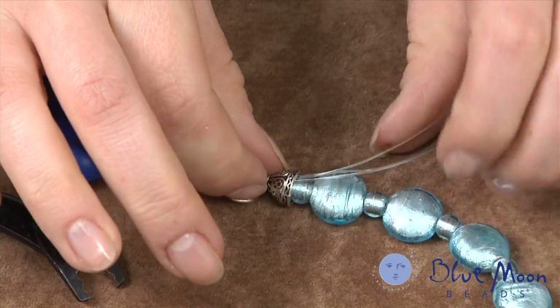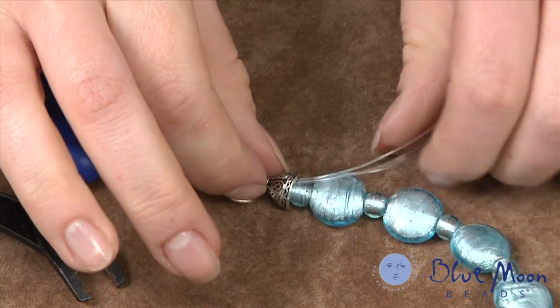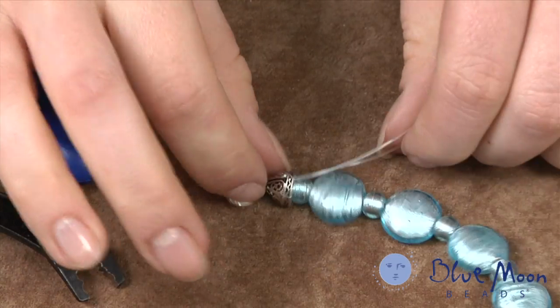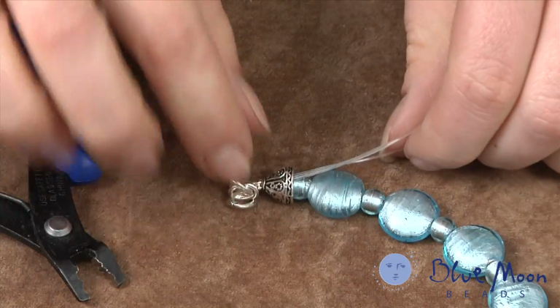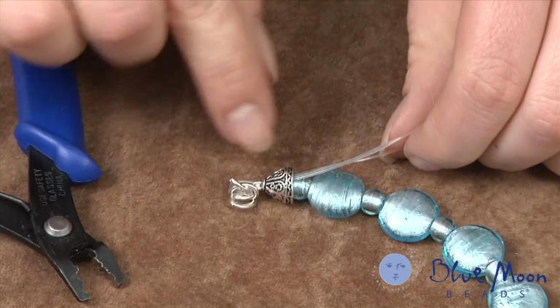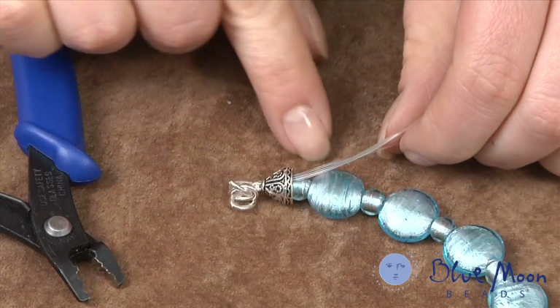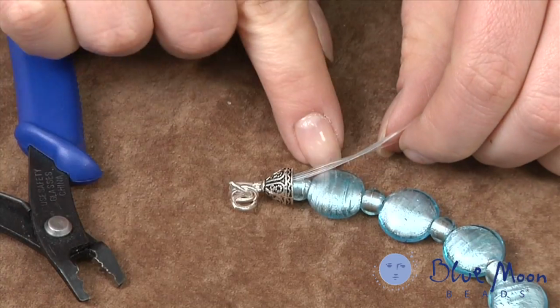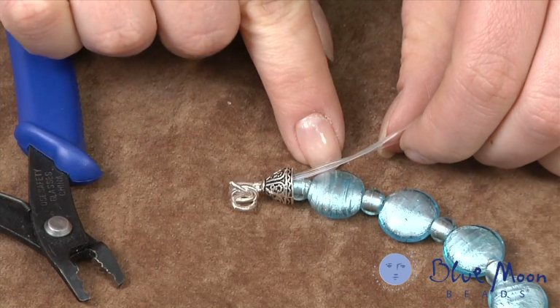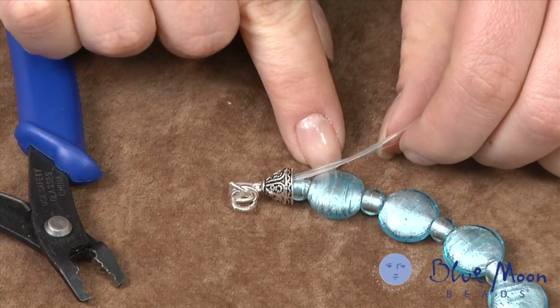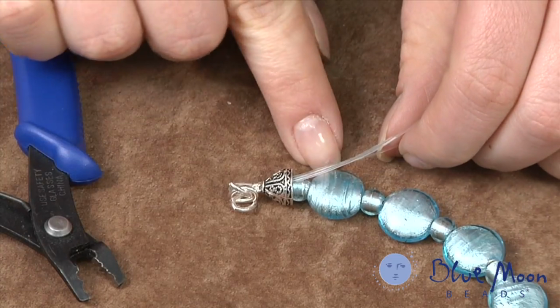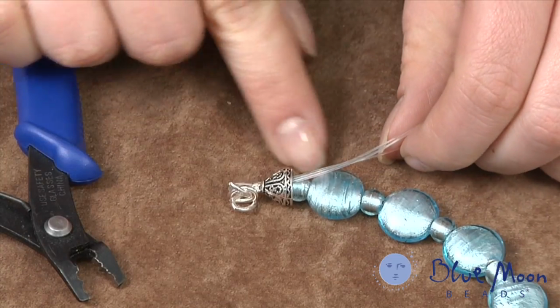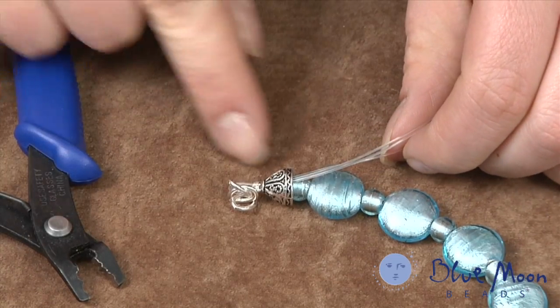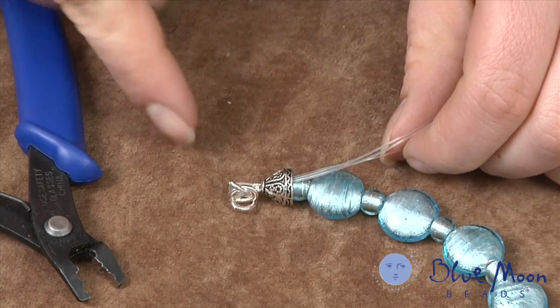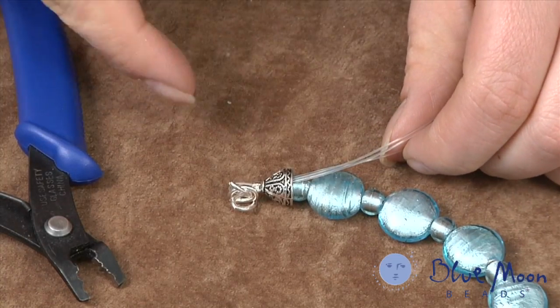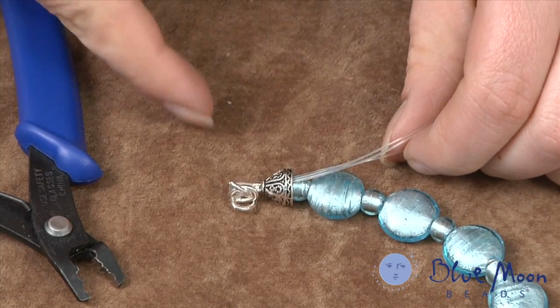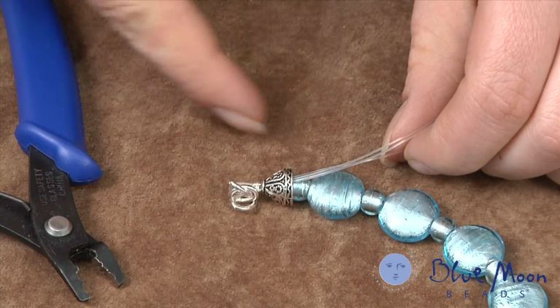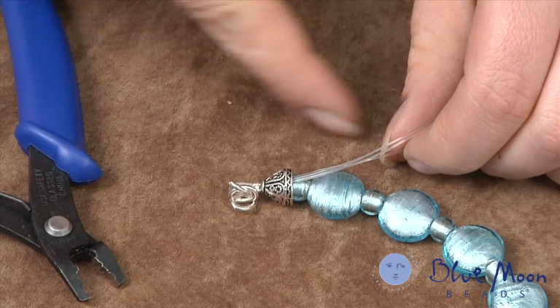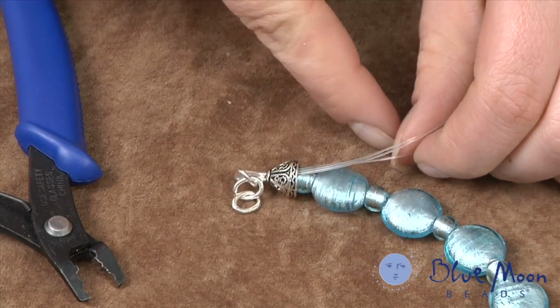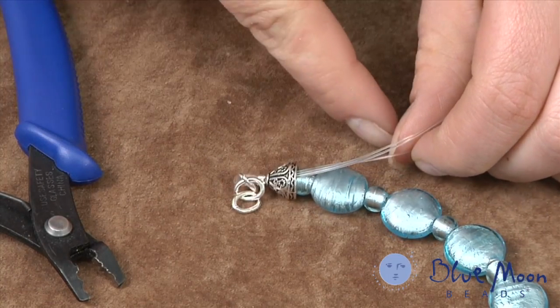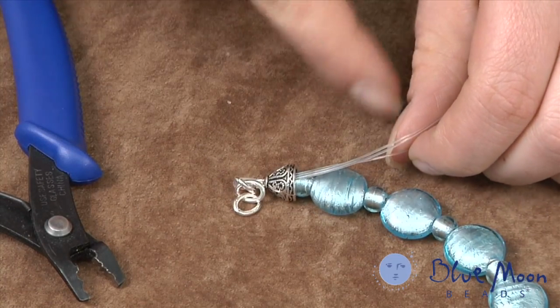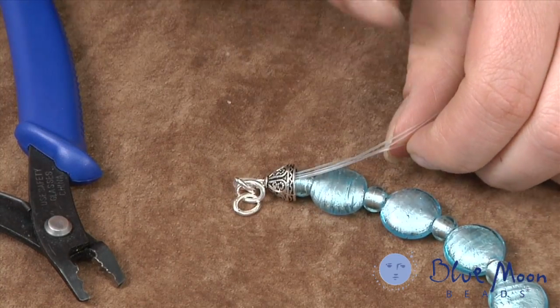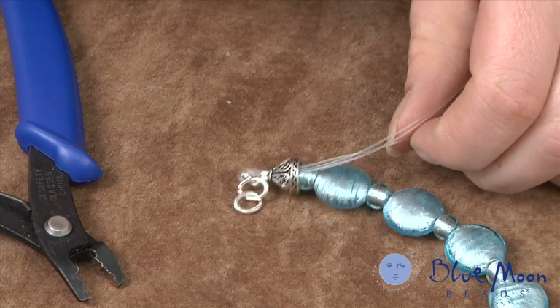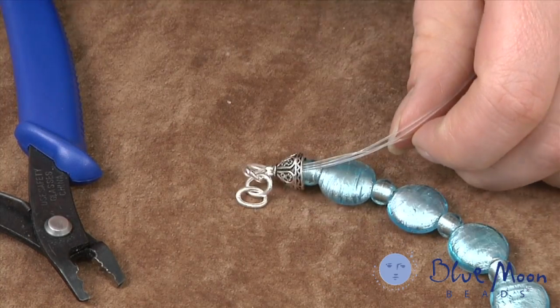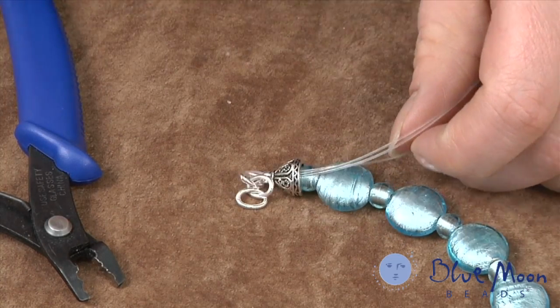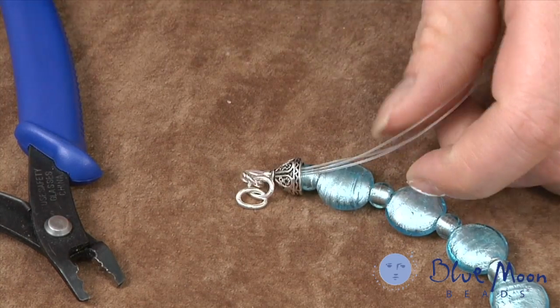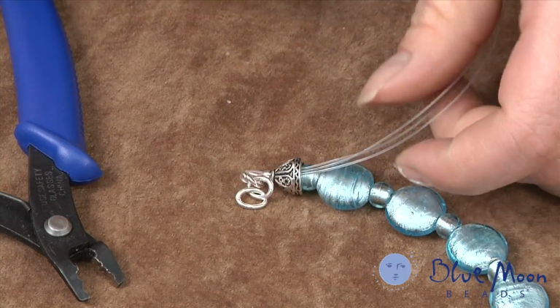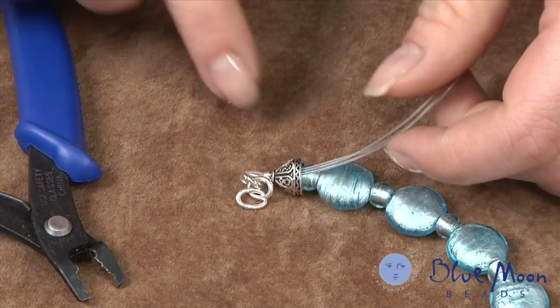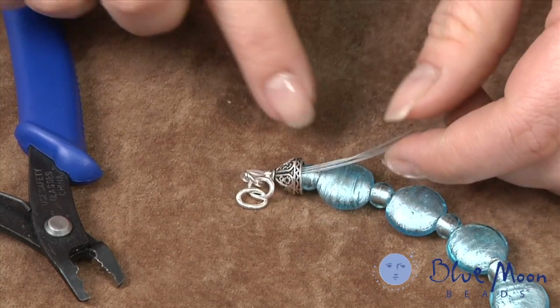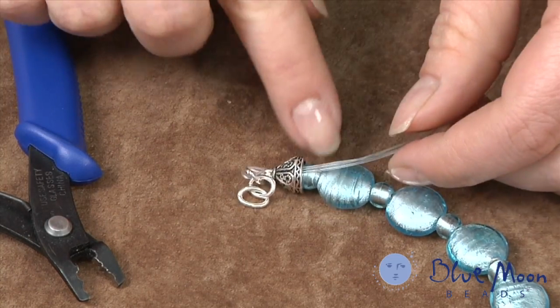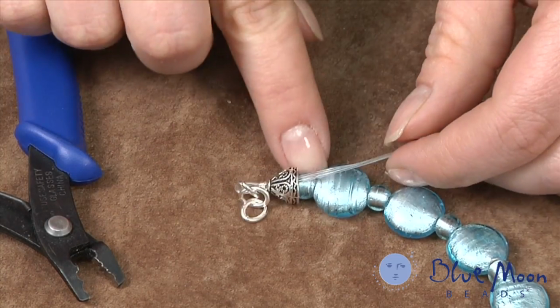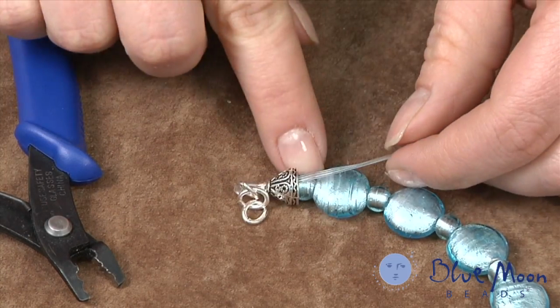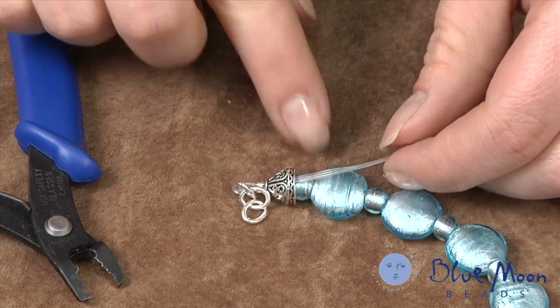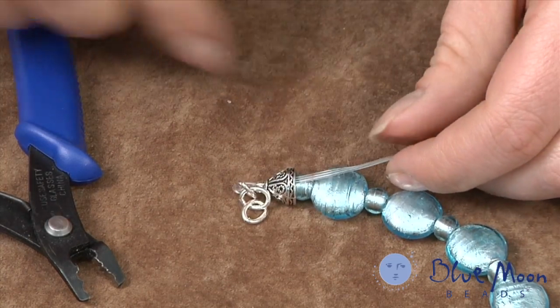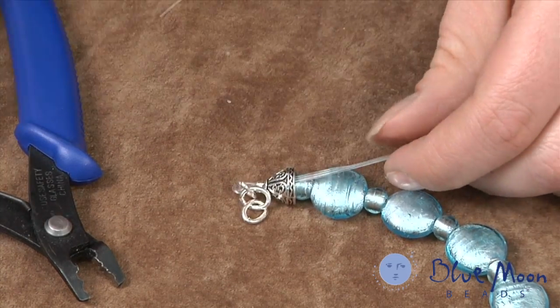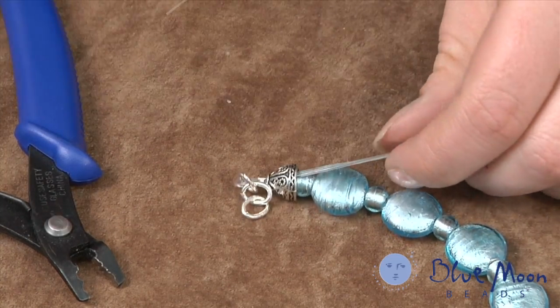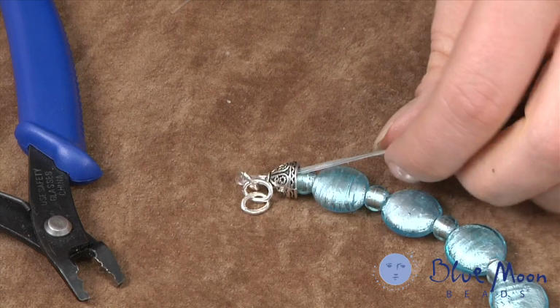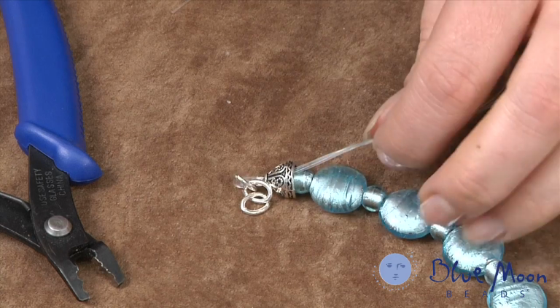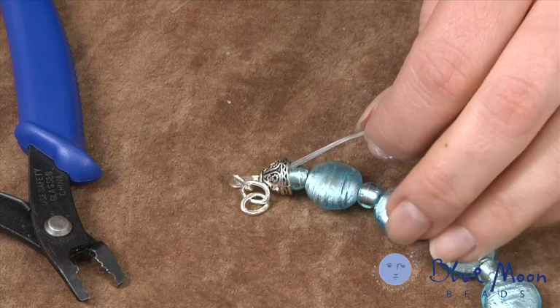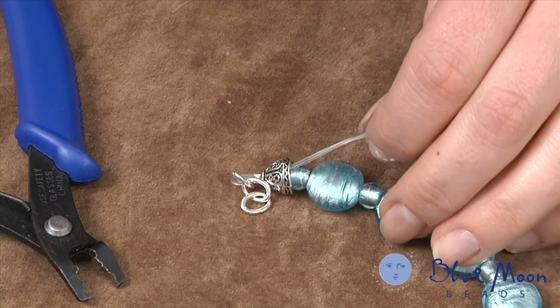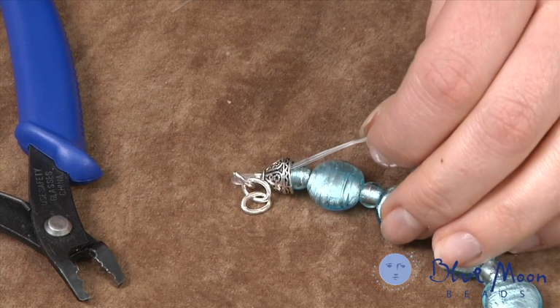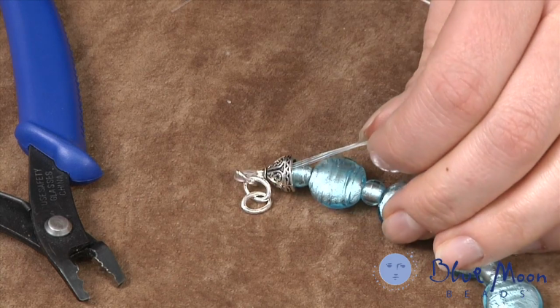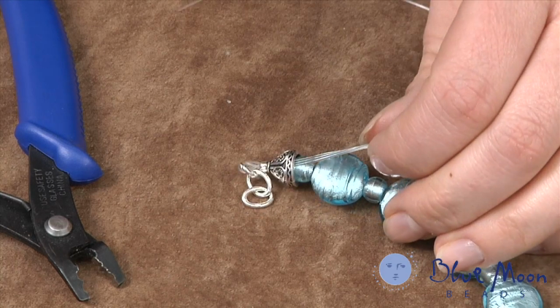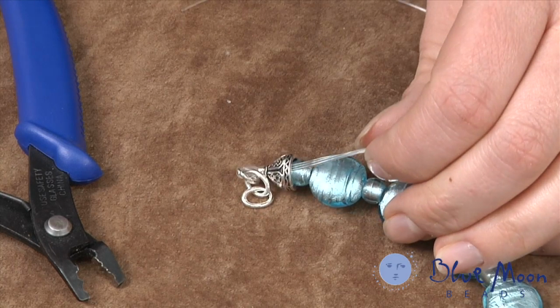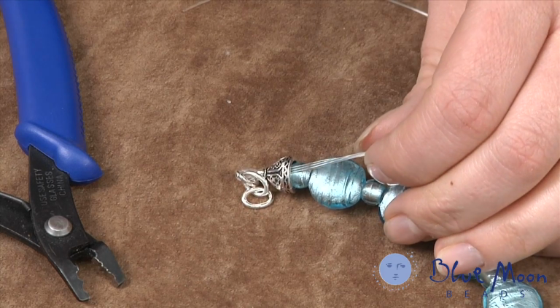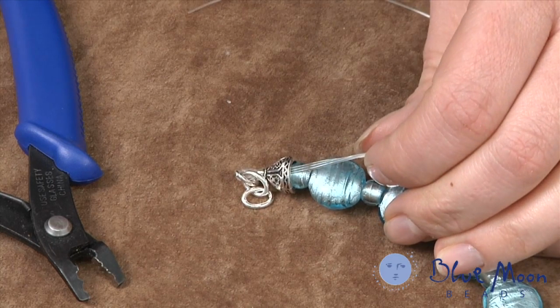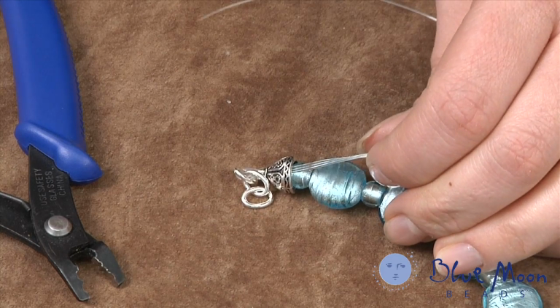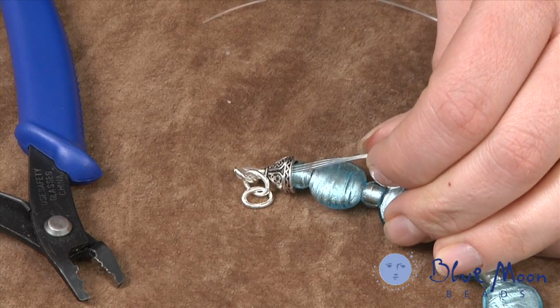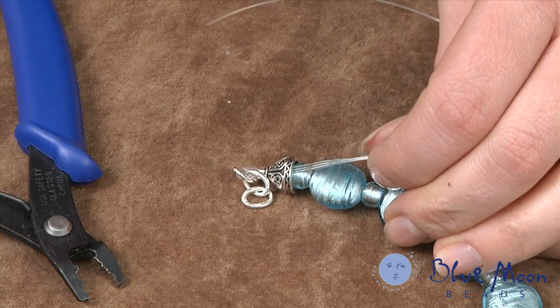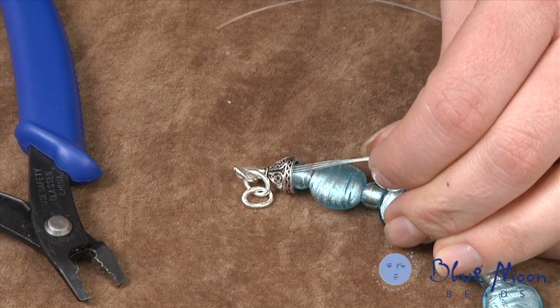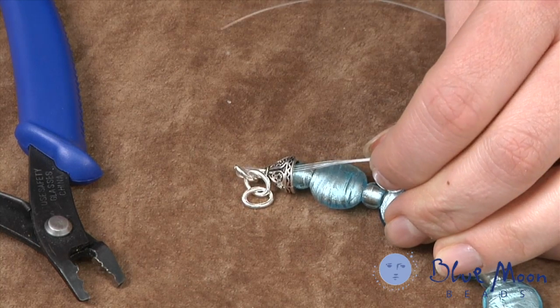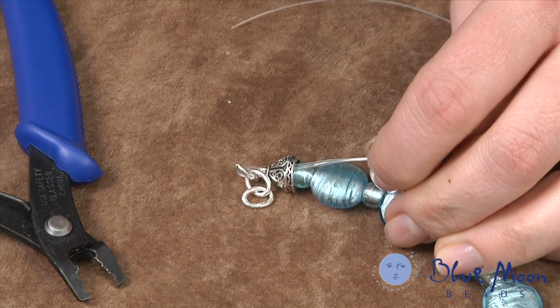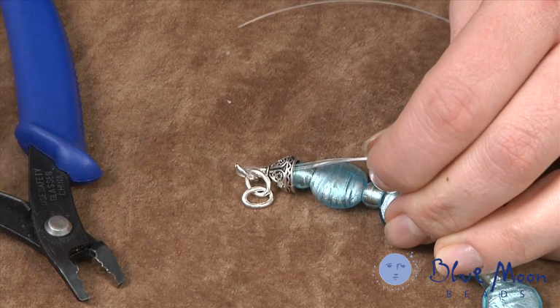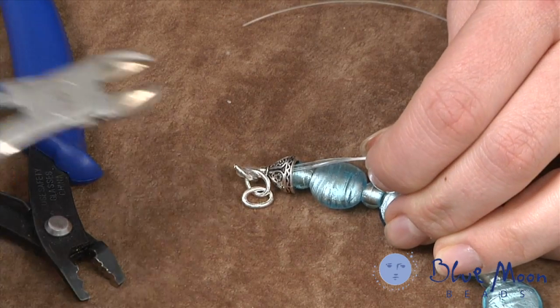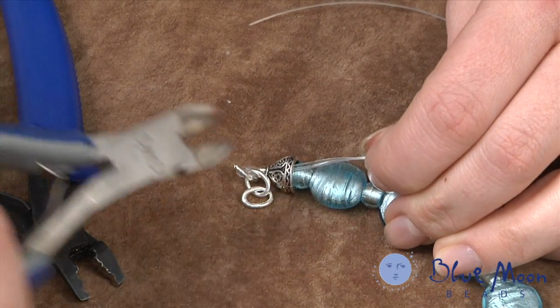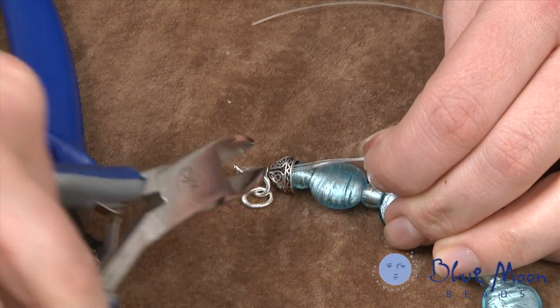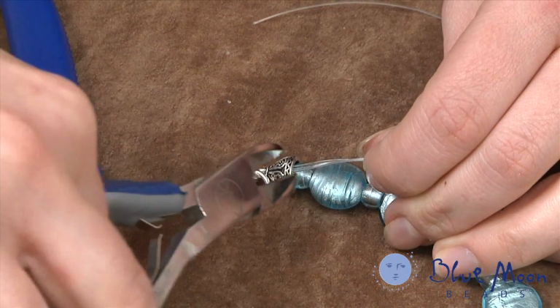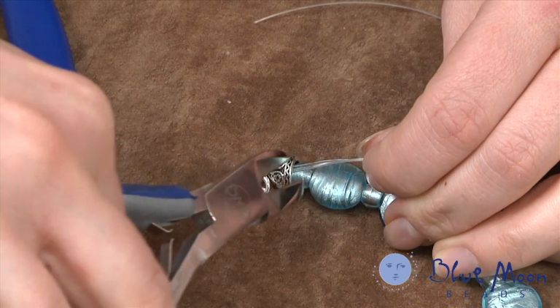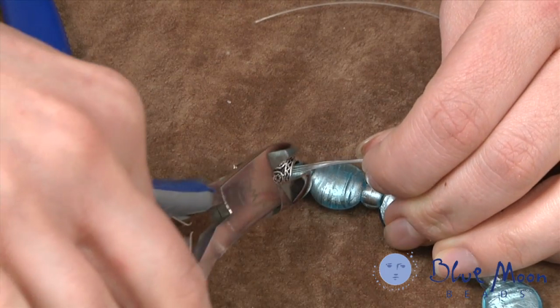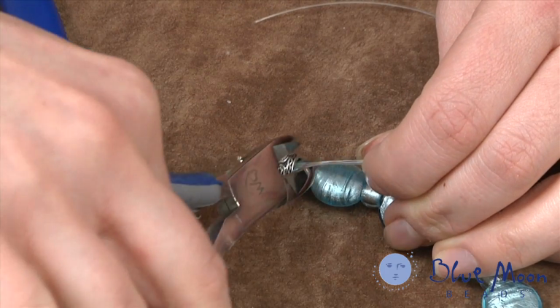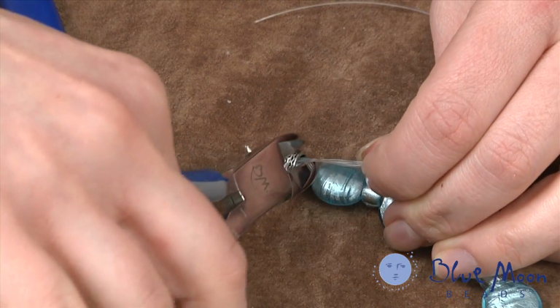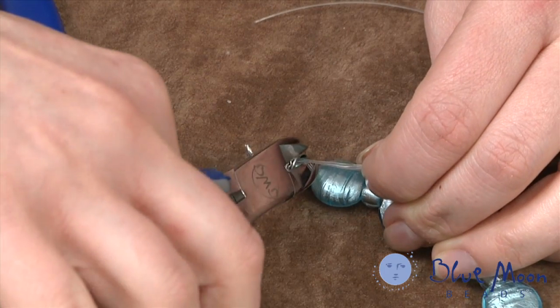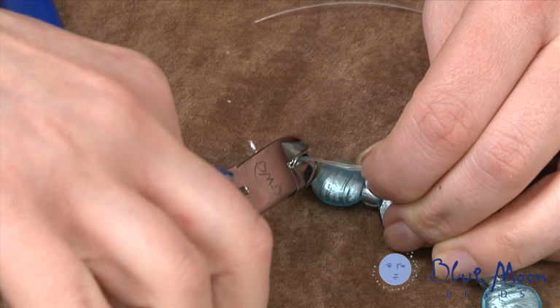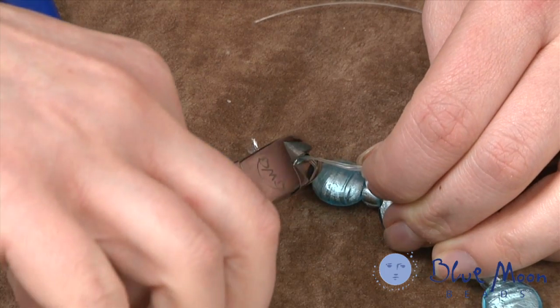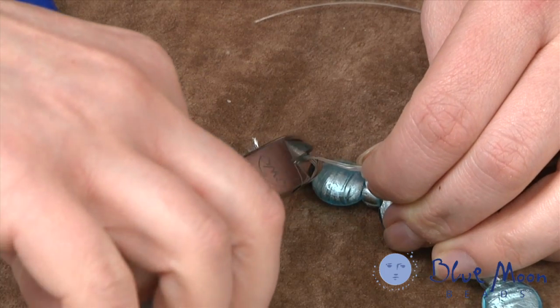These three strand tails can be passed back through, or you can clip them clean since they'll be hidden inside the bead cone.